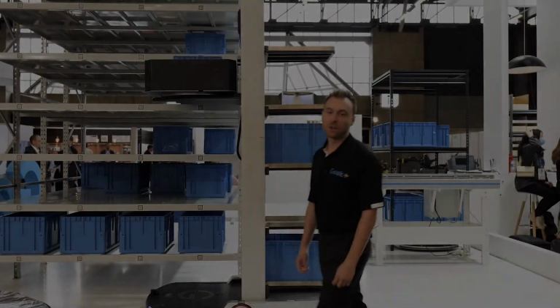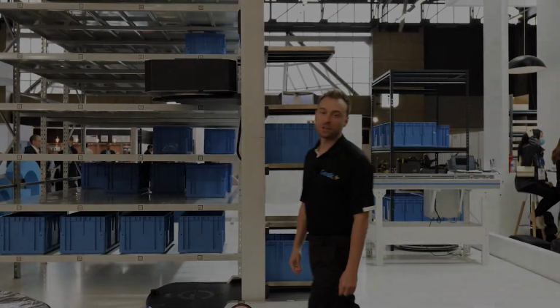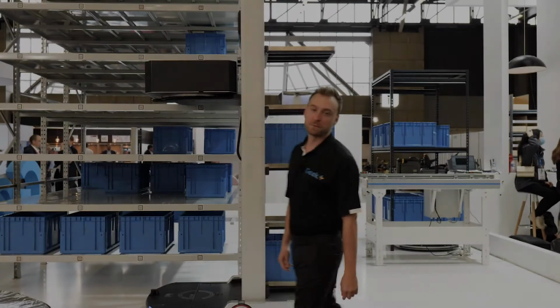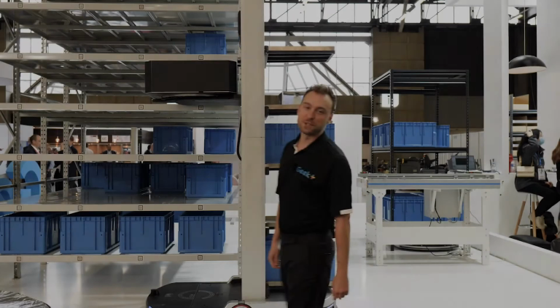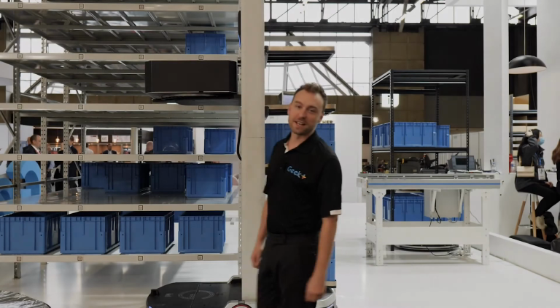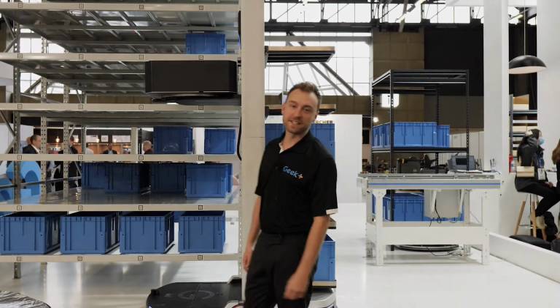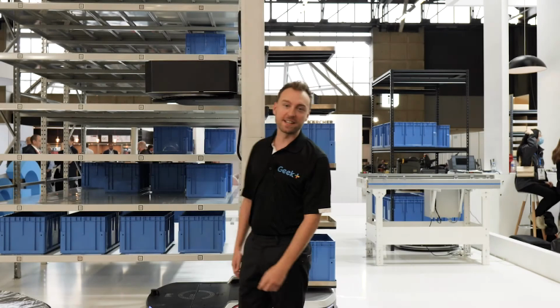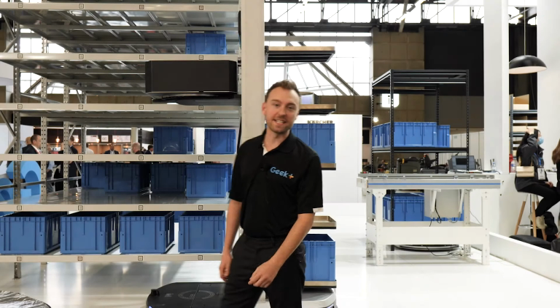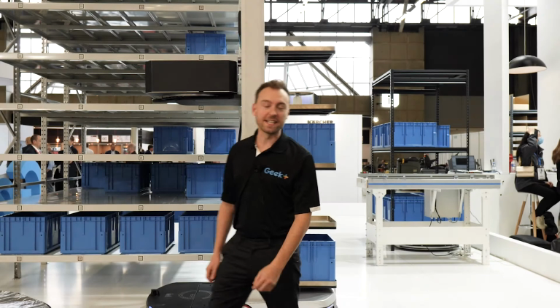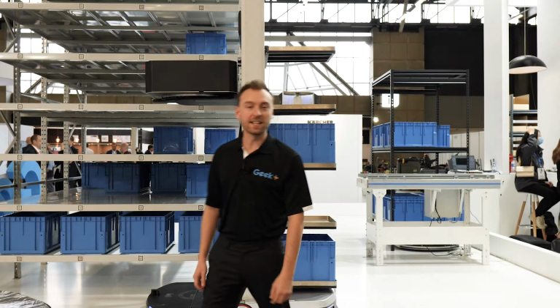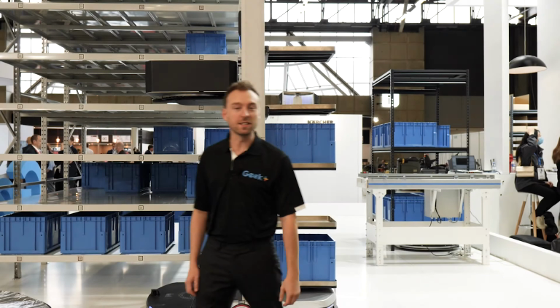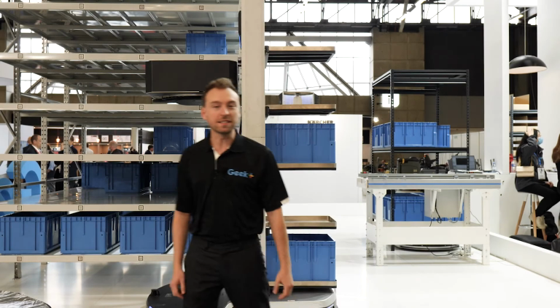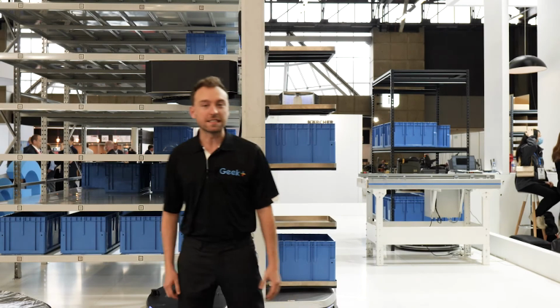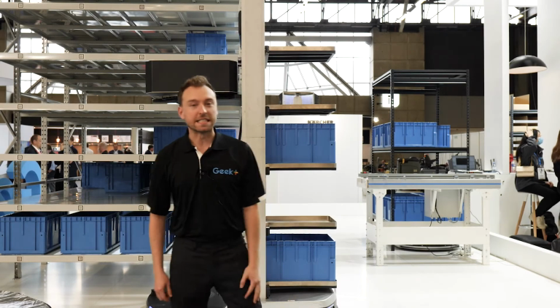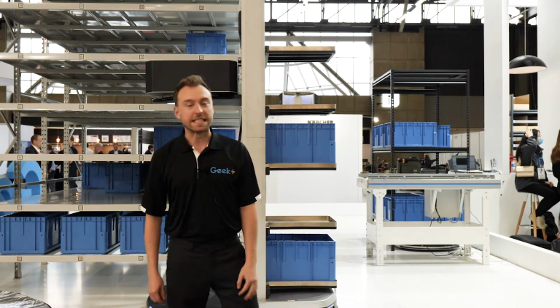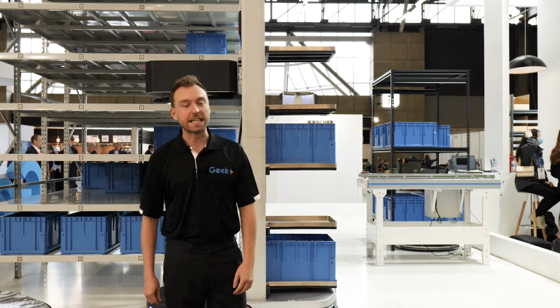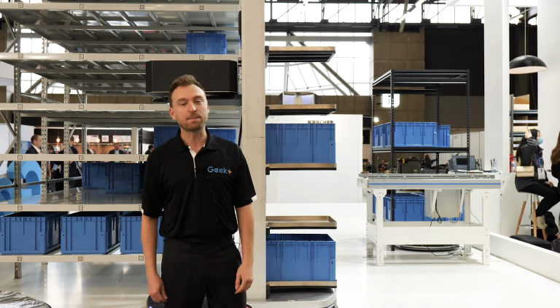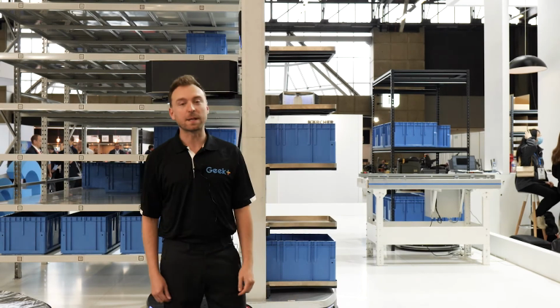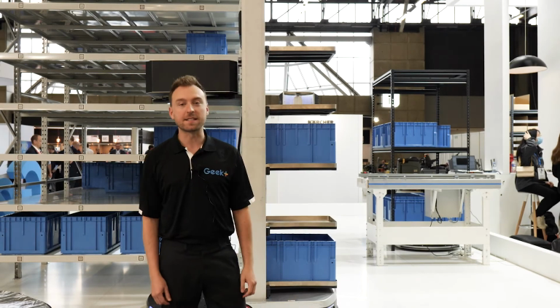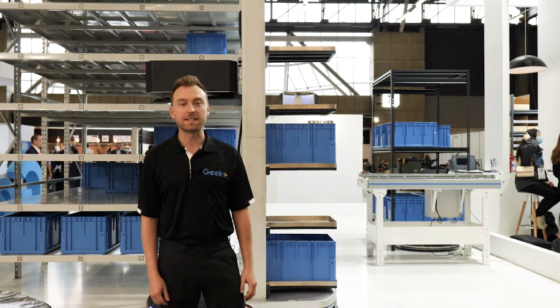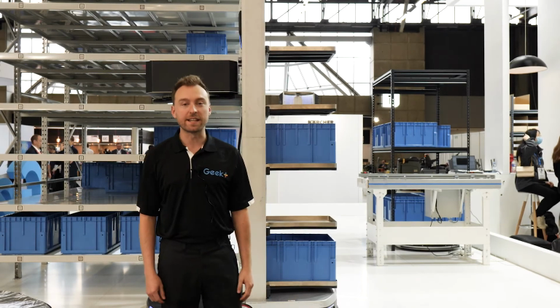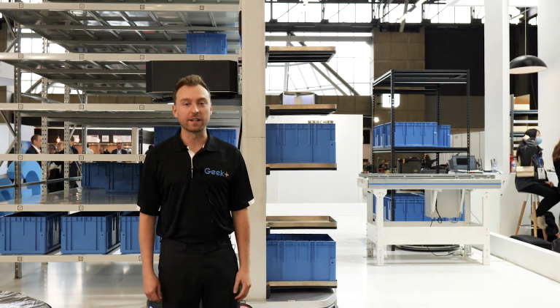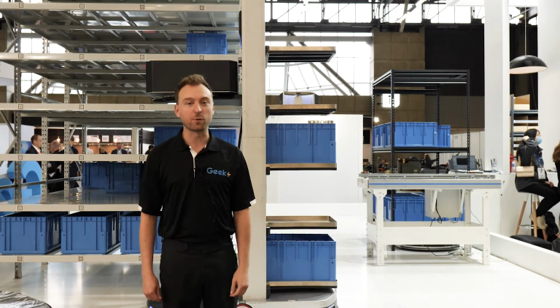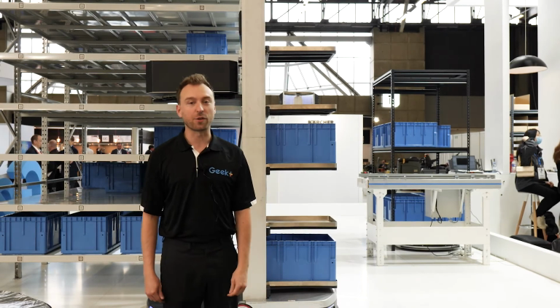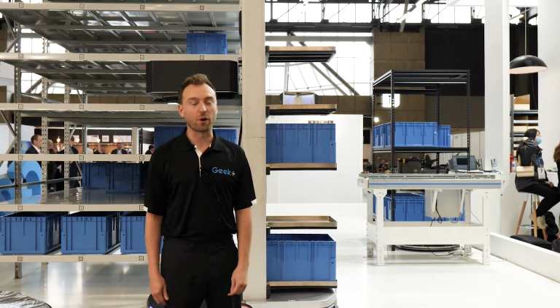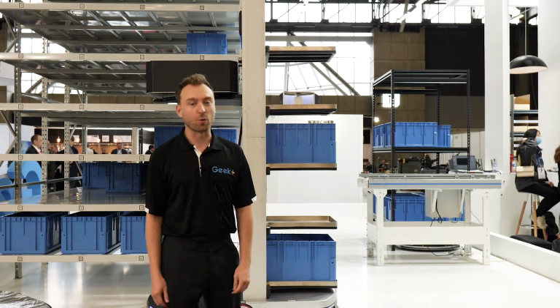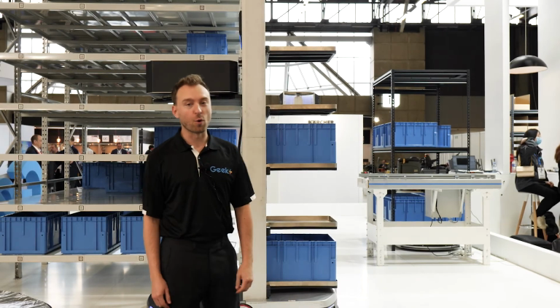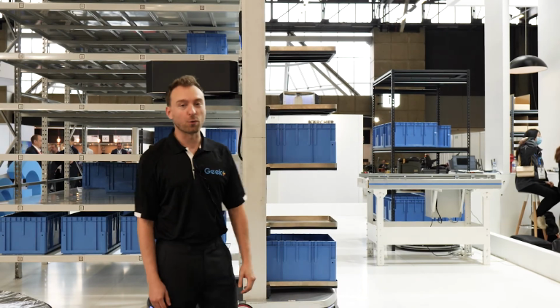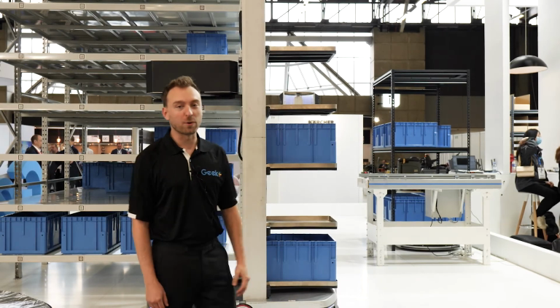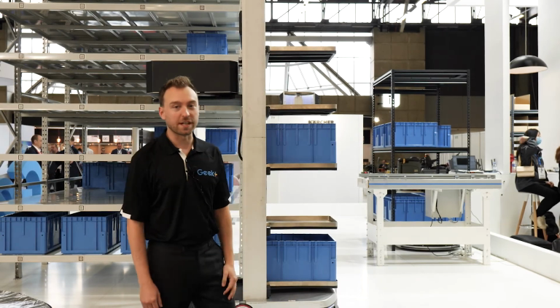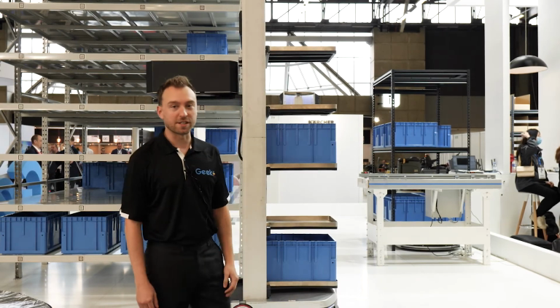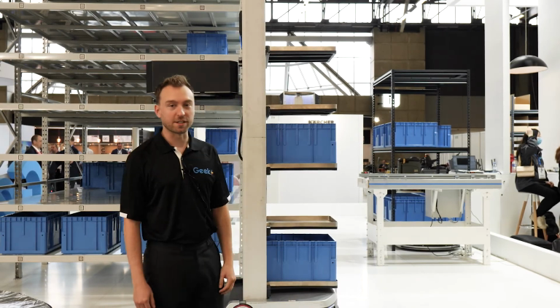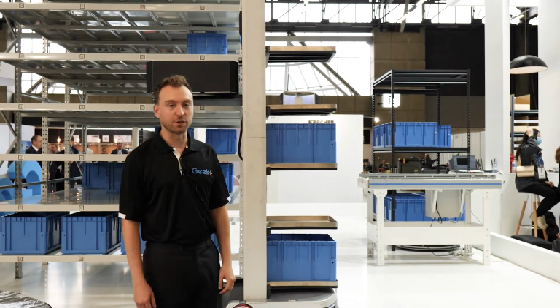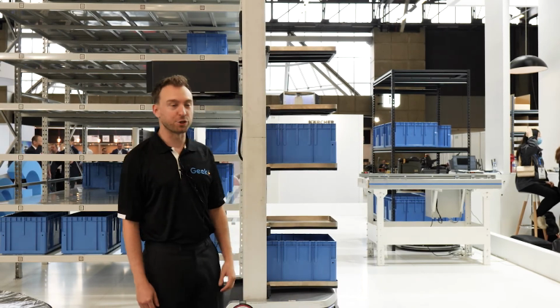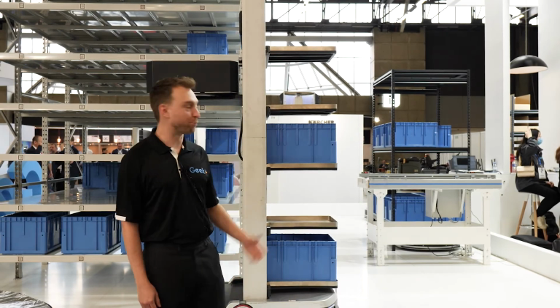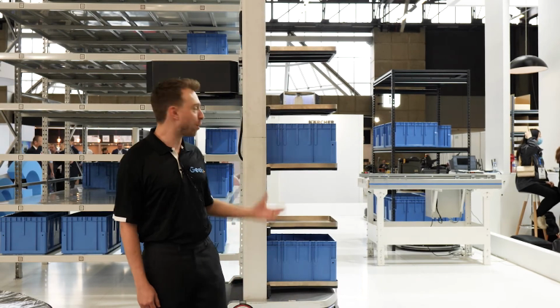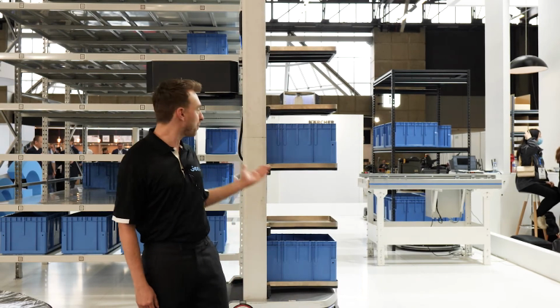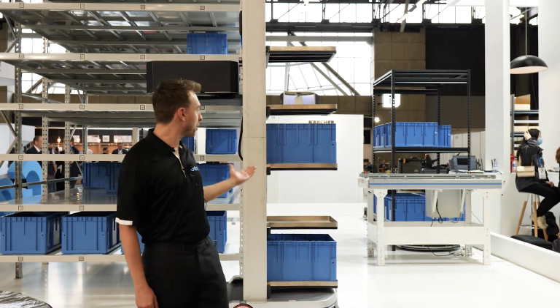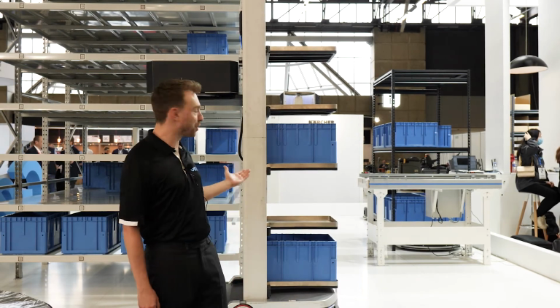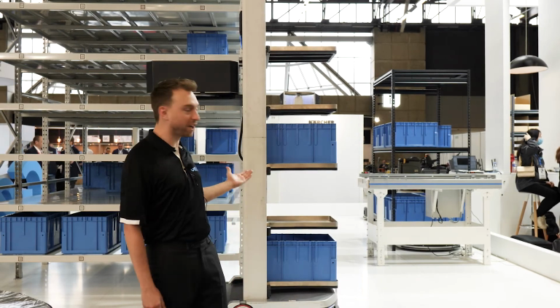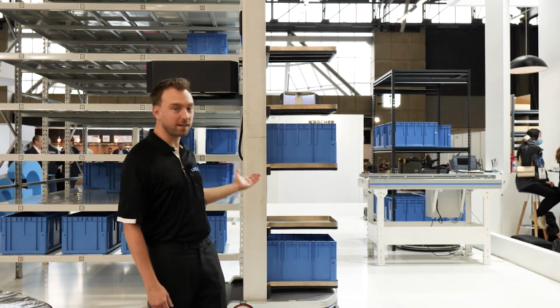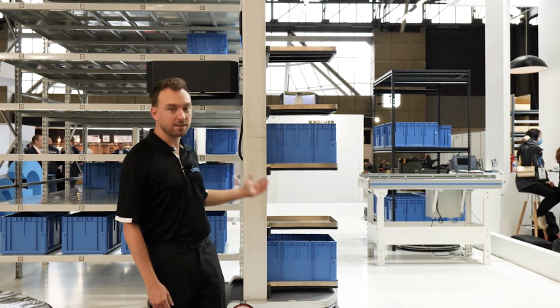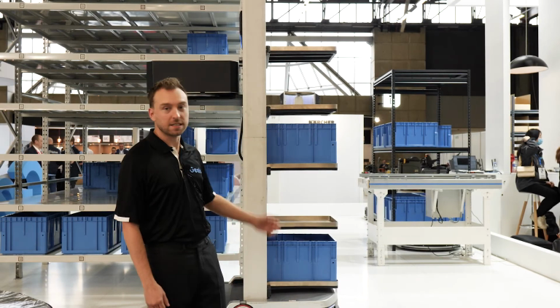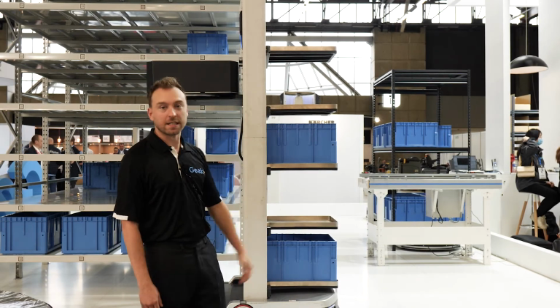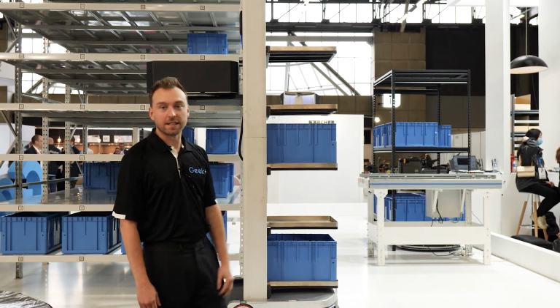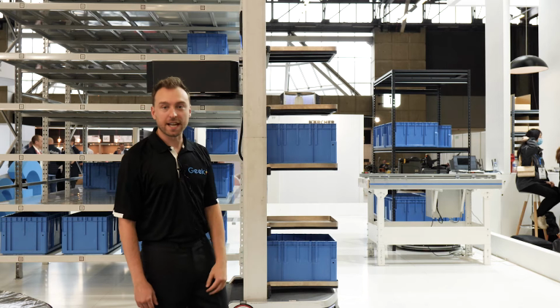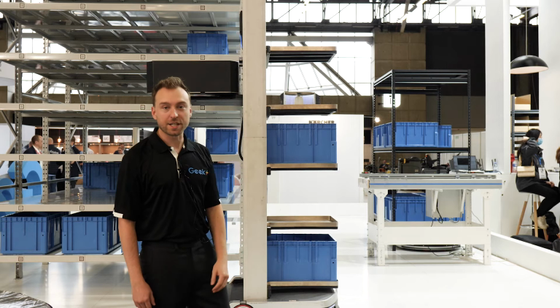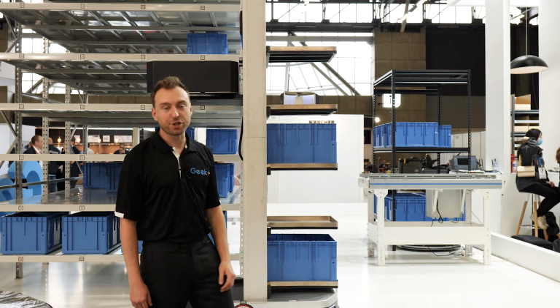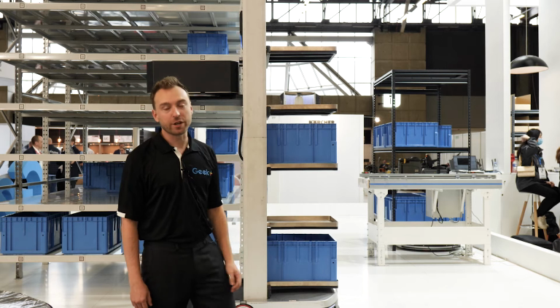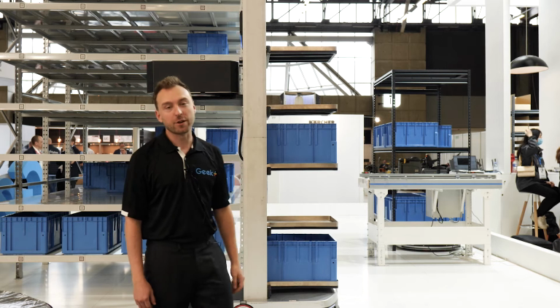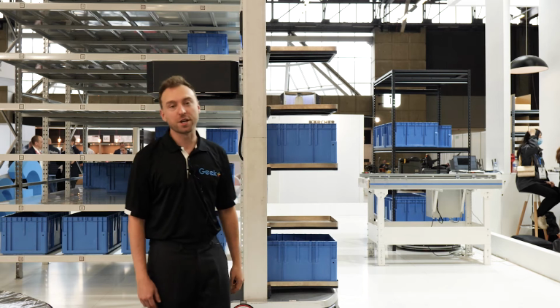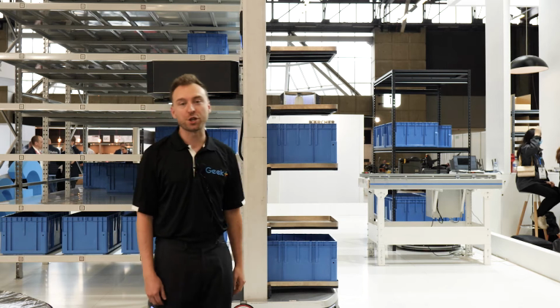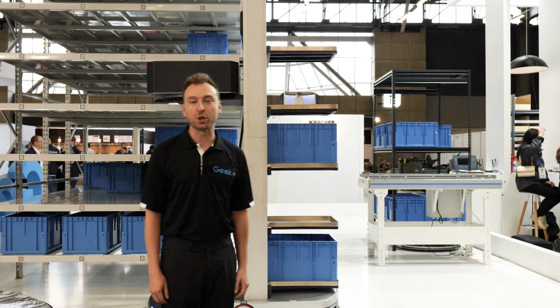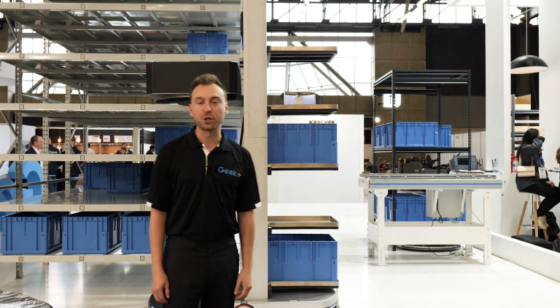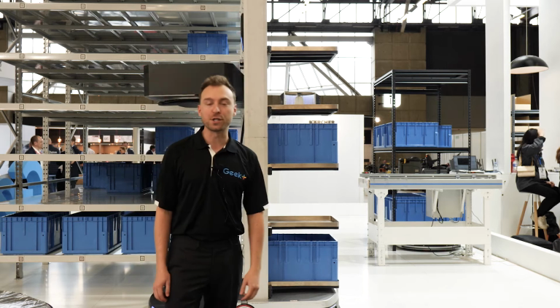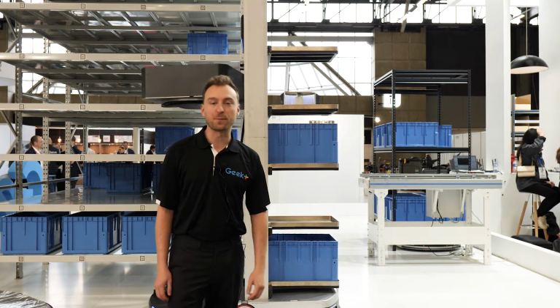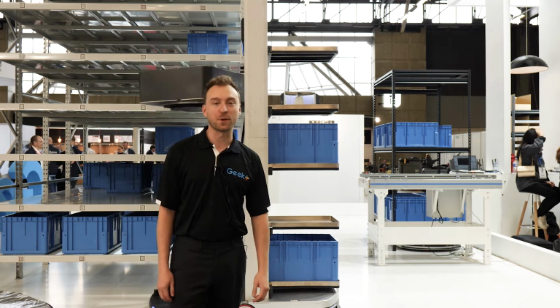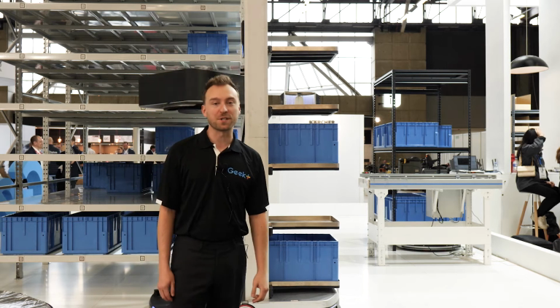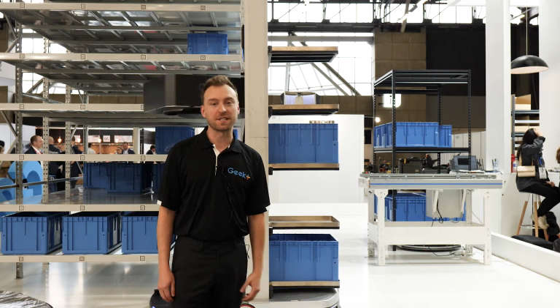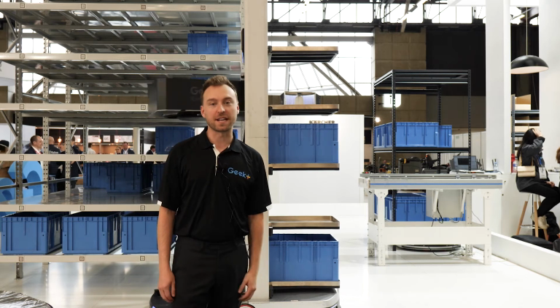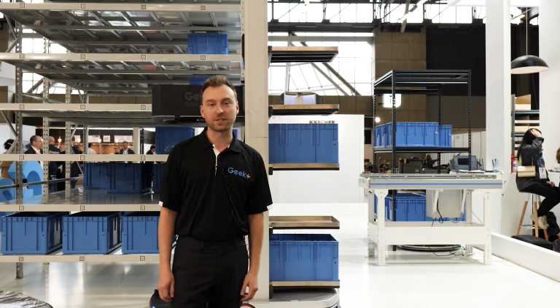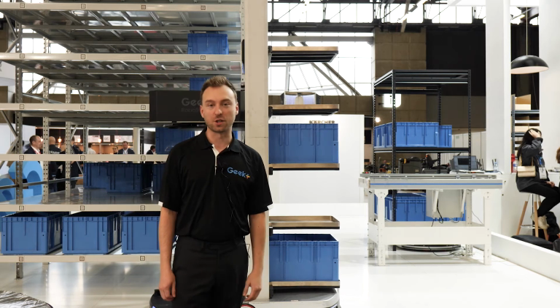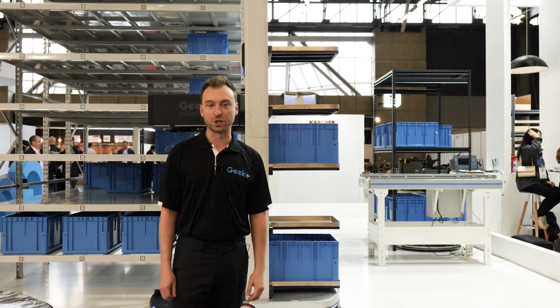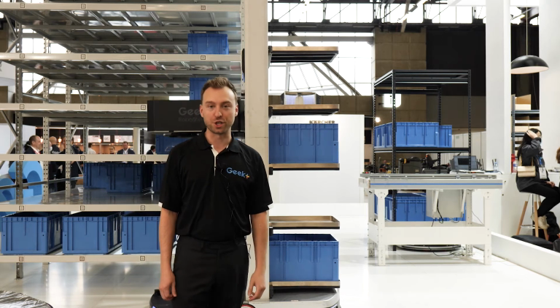Welcome to SITL. Geek Plus is here with our award-winning solution RoboShuttle, next-generation goods-to-person technology.